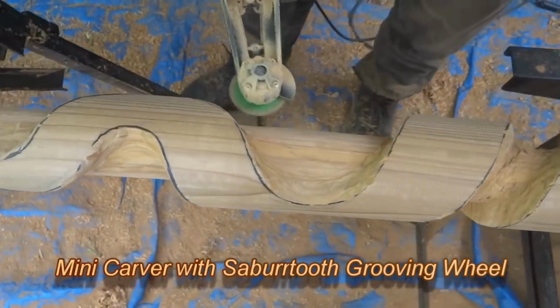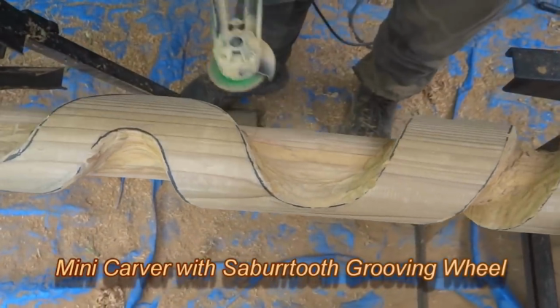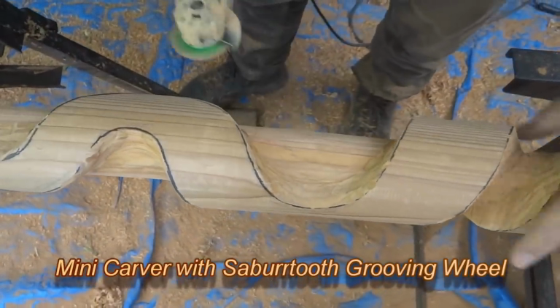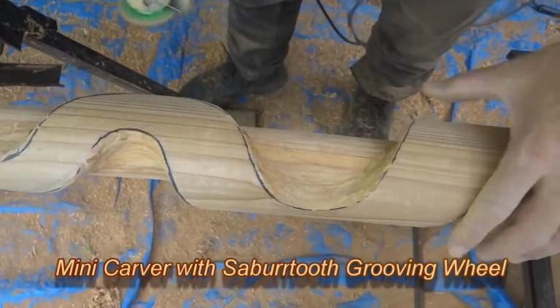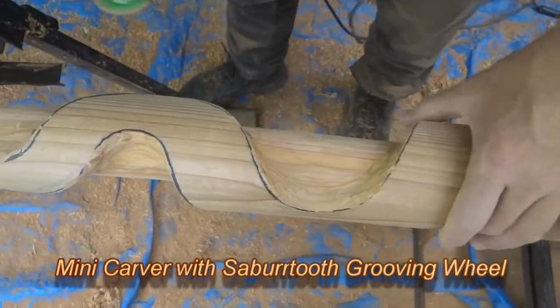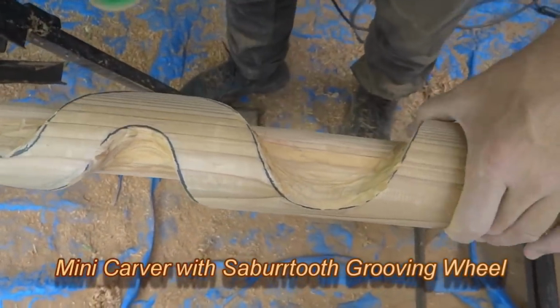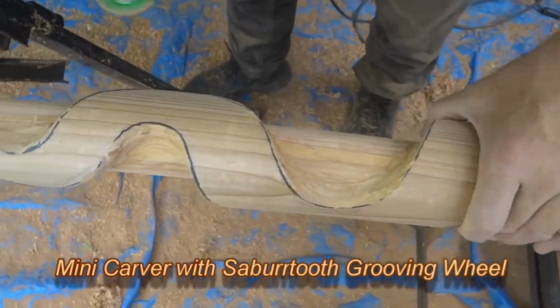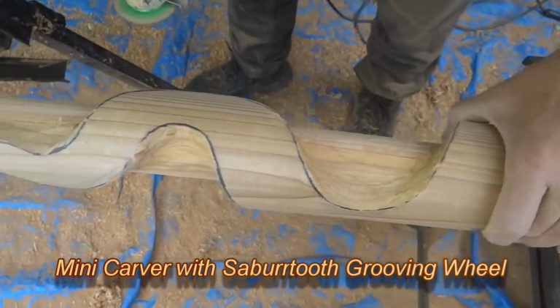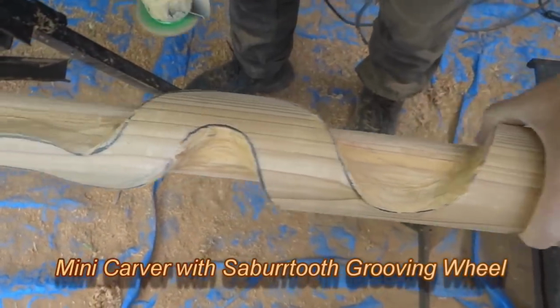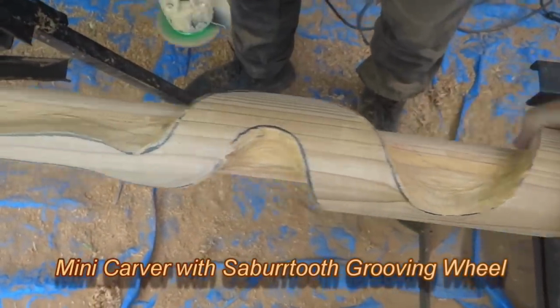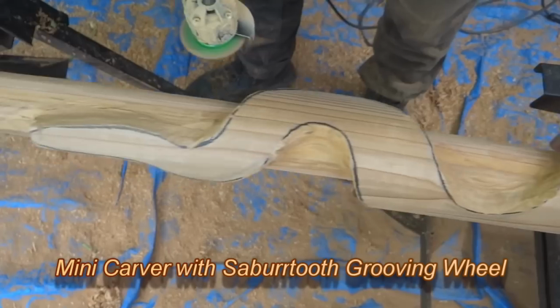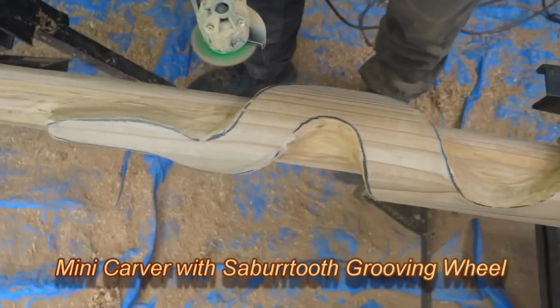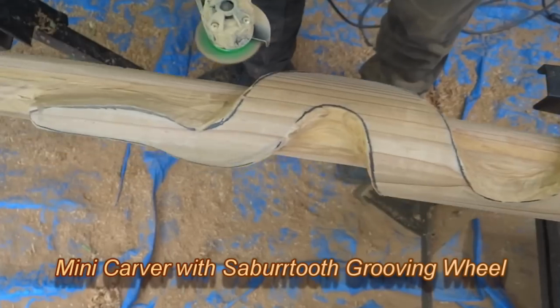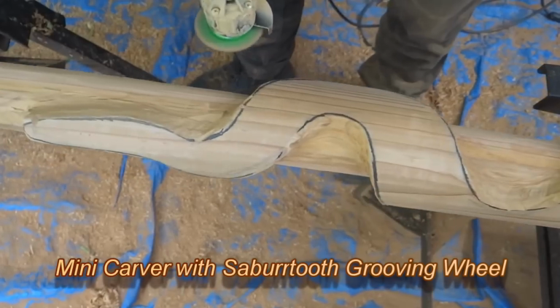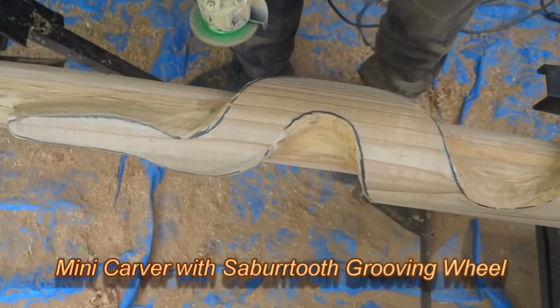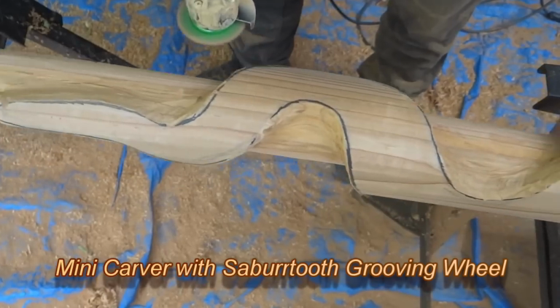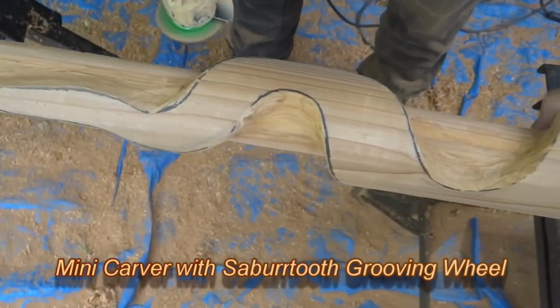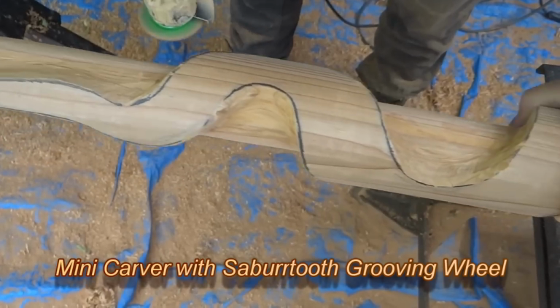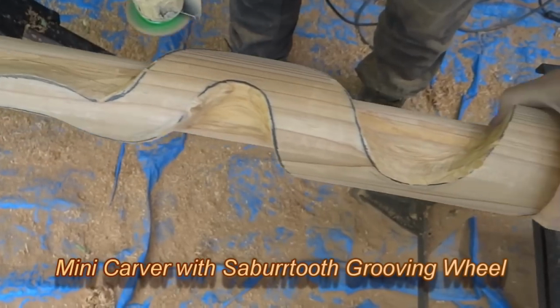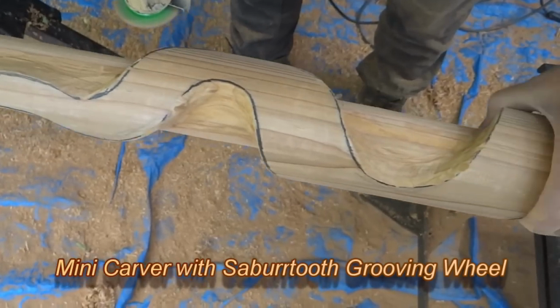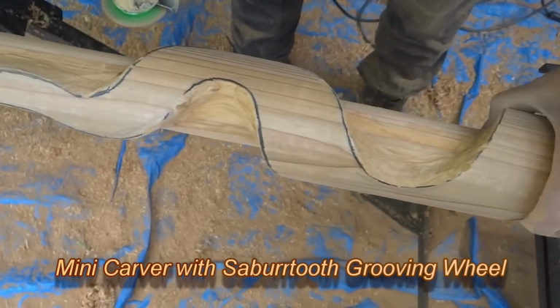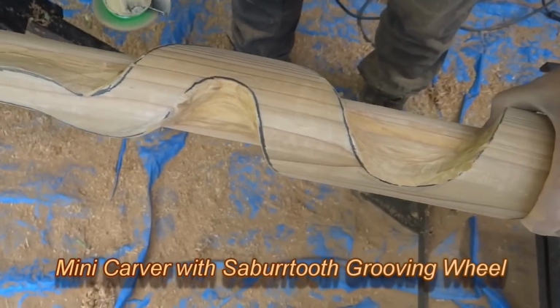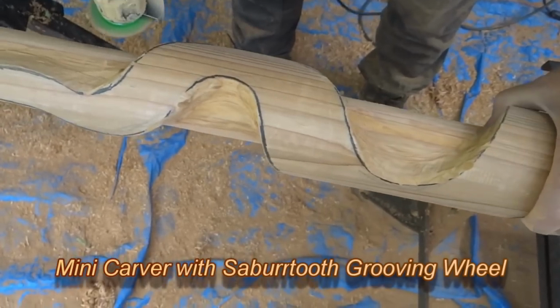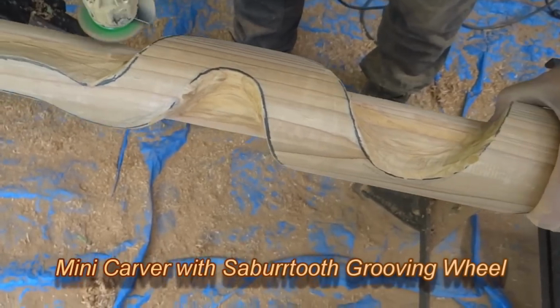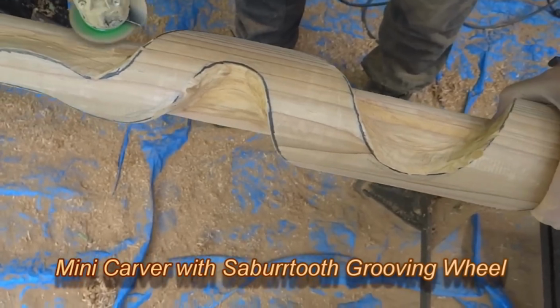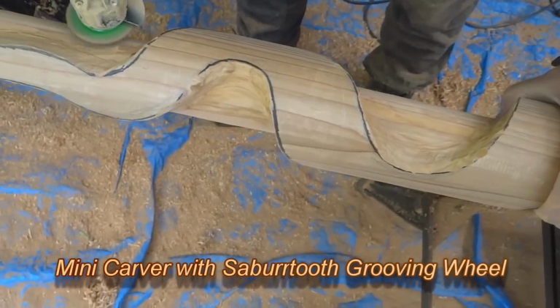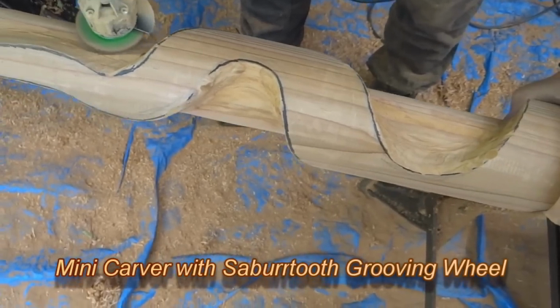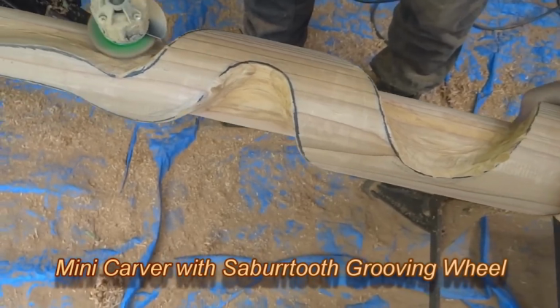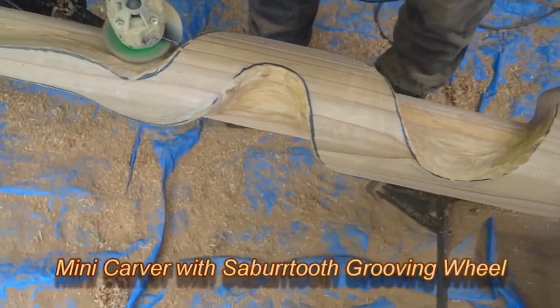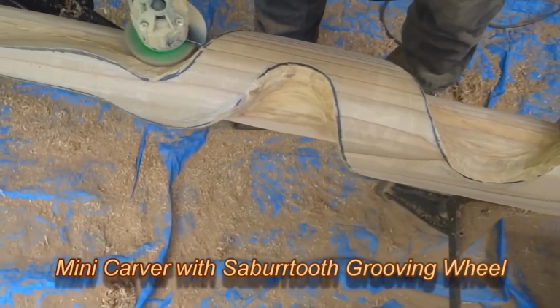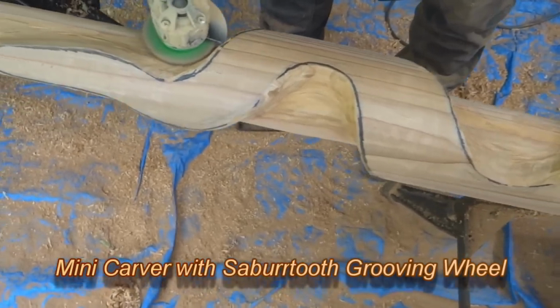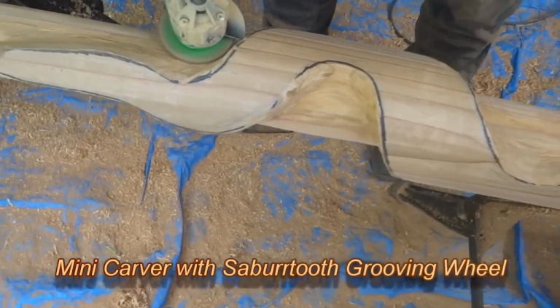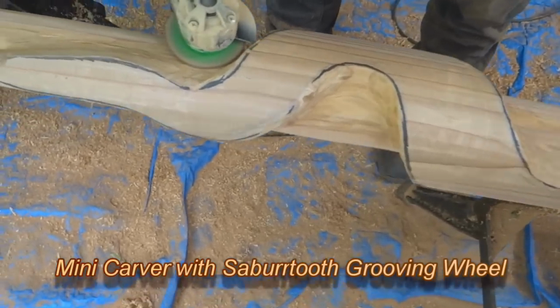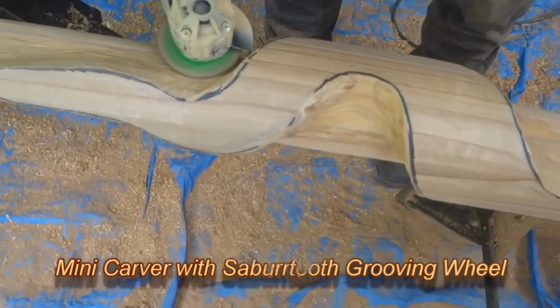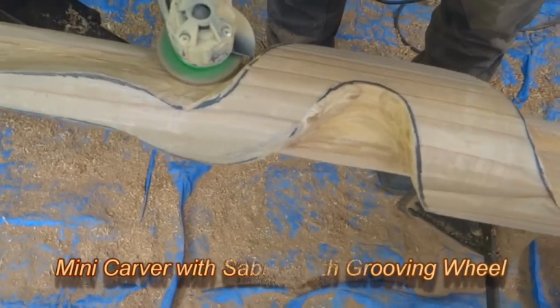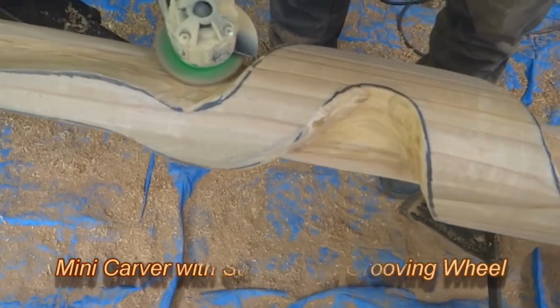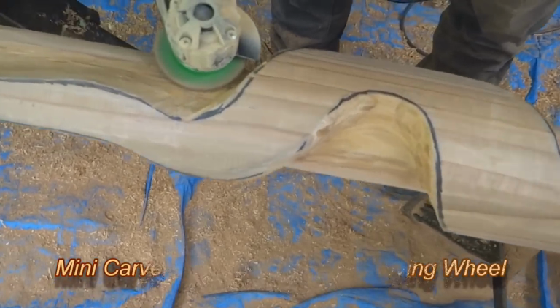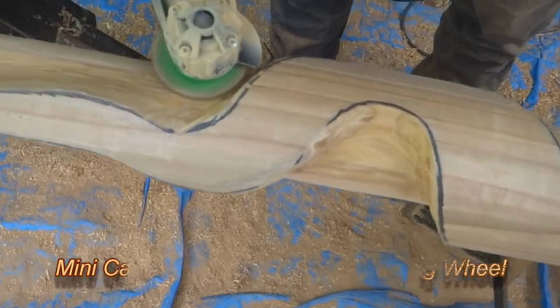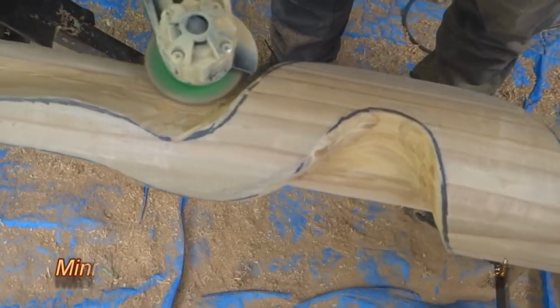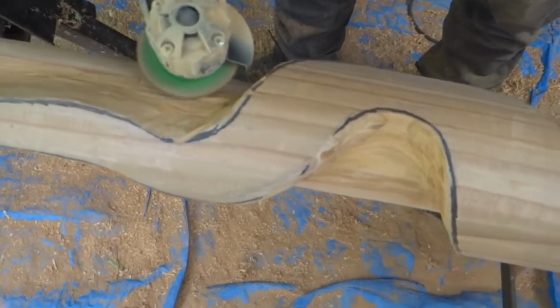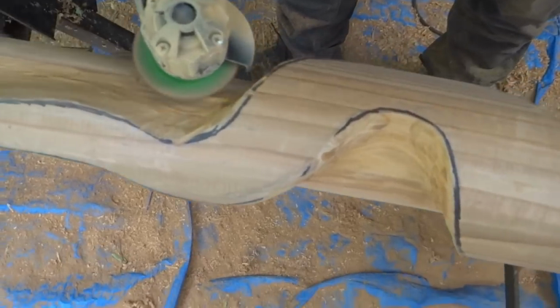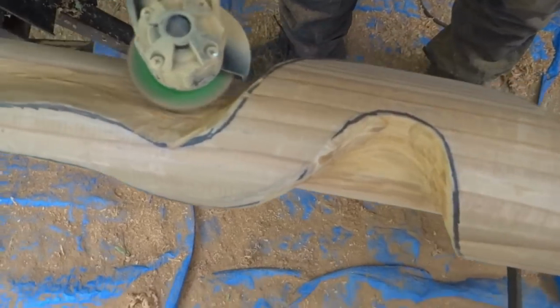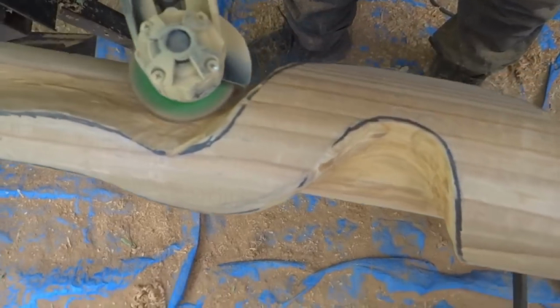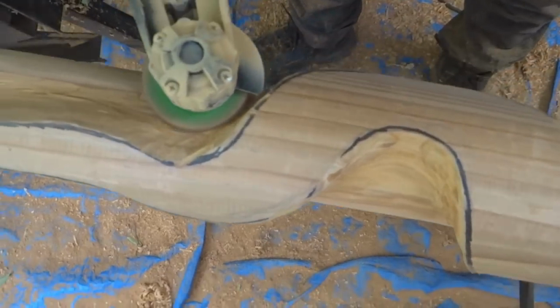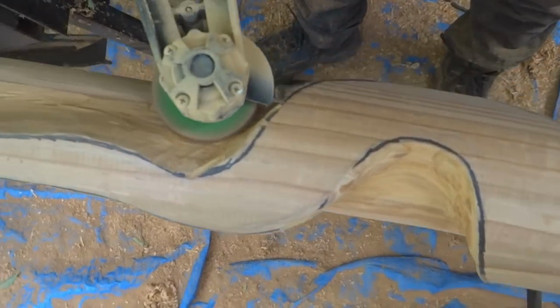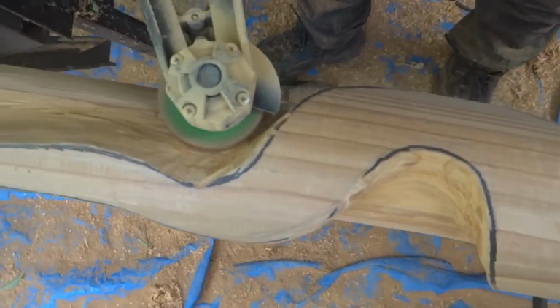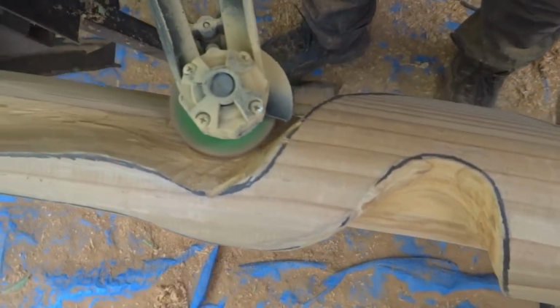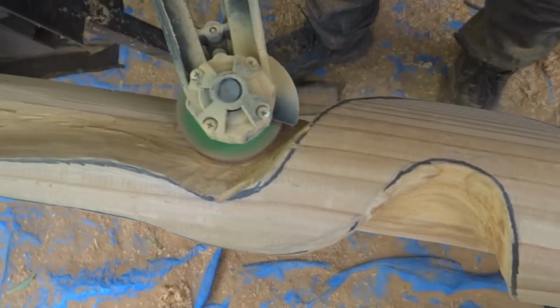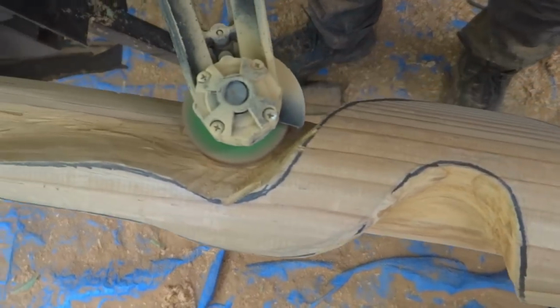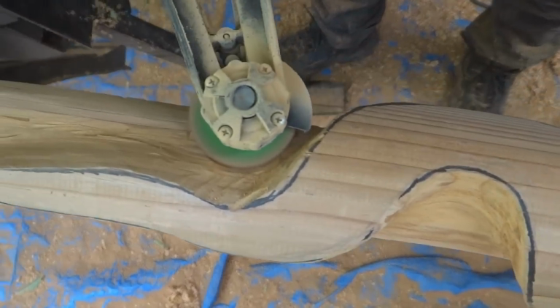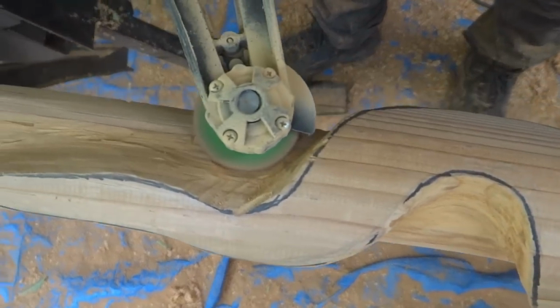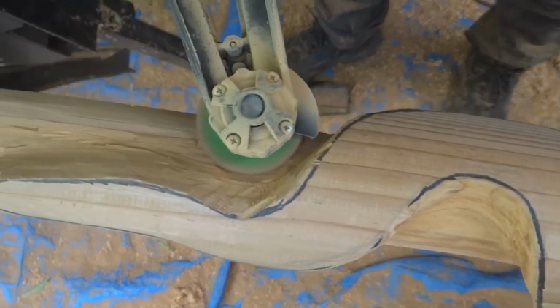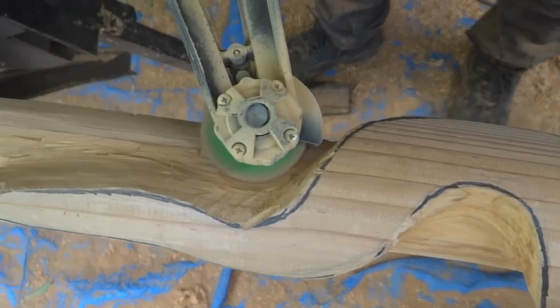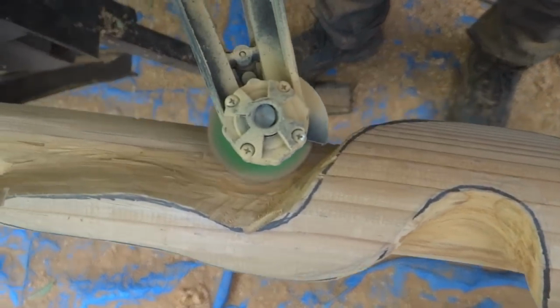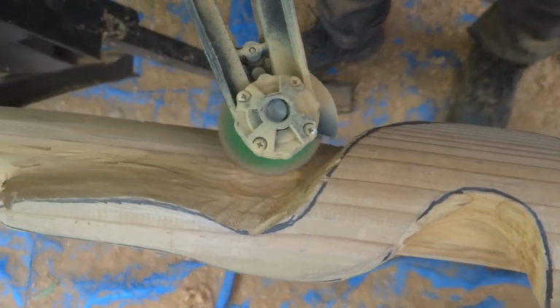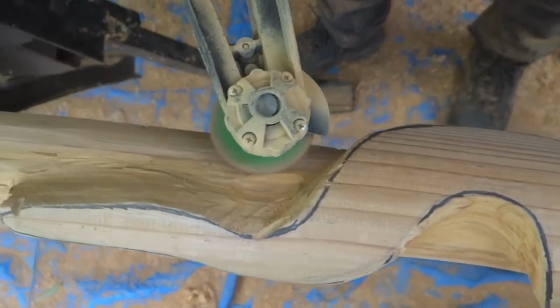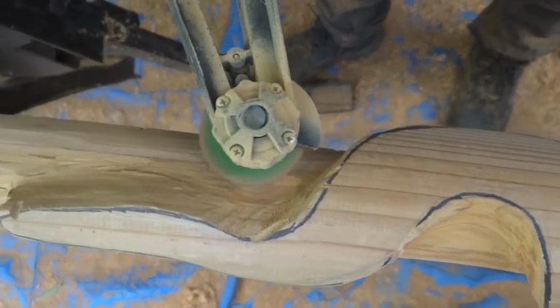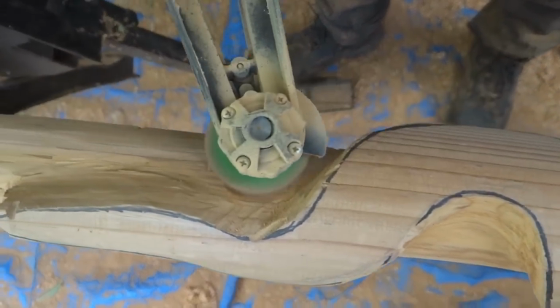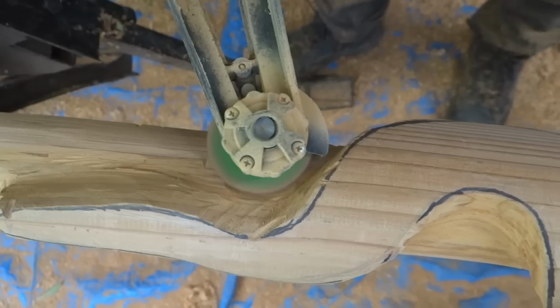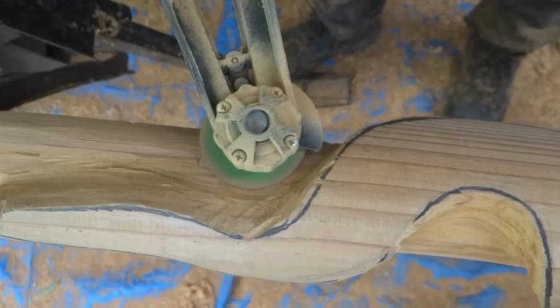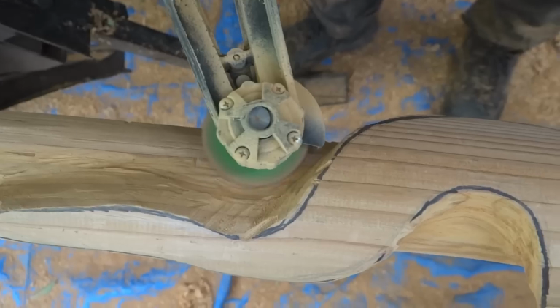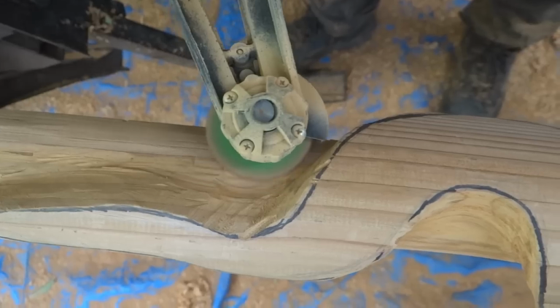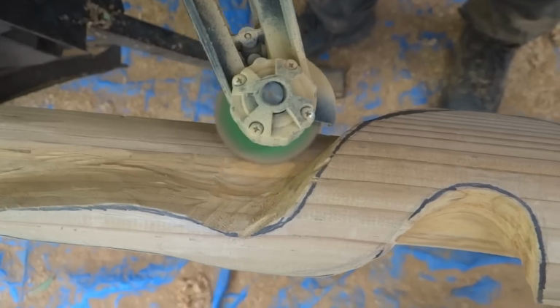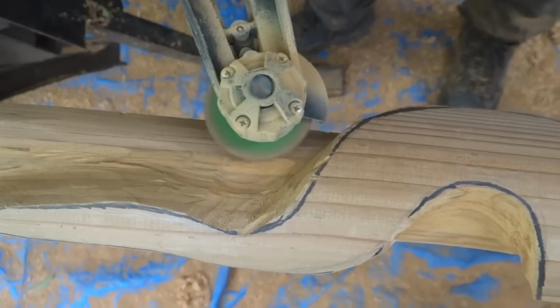Sabertooth makes a whole lot of good grinding wheels and burrs. They really cut well and last a long time.